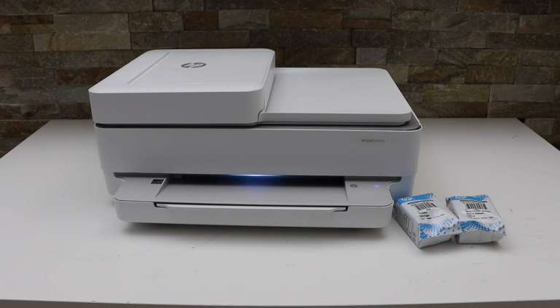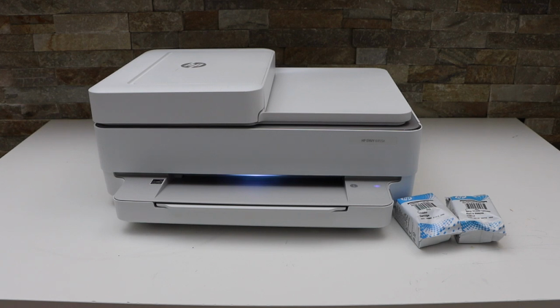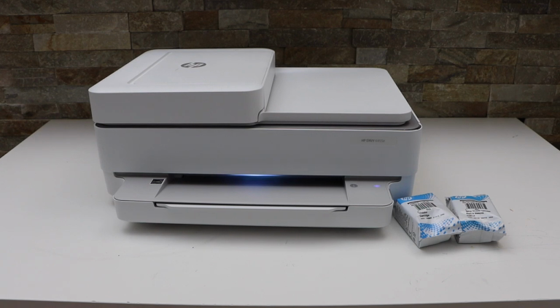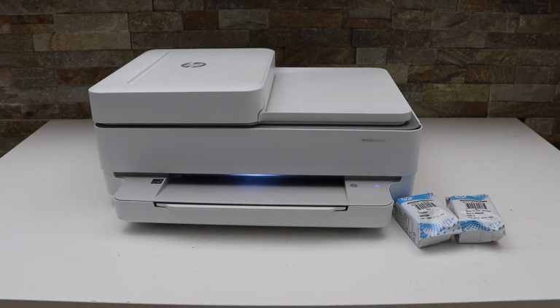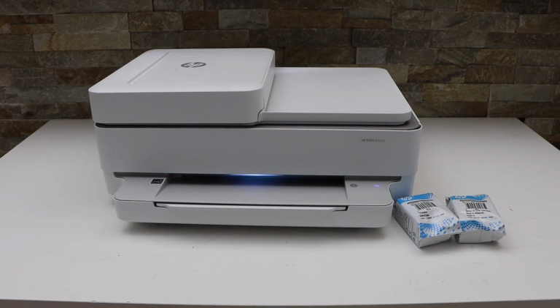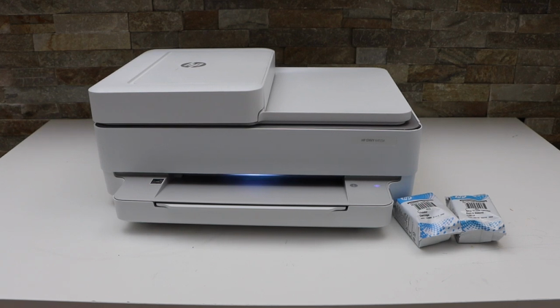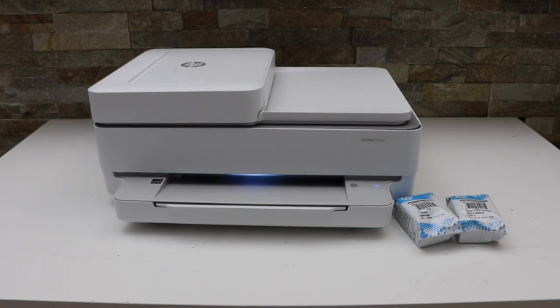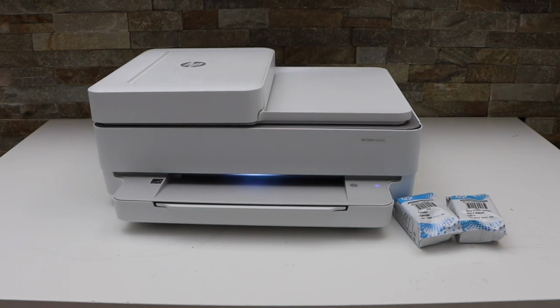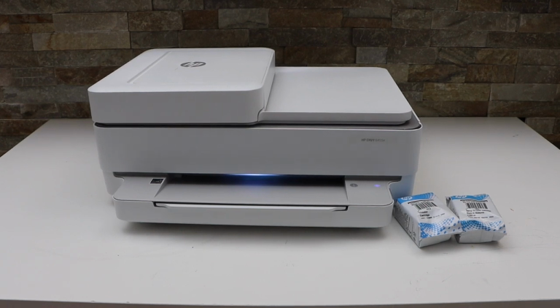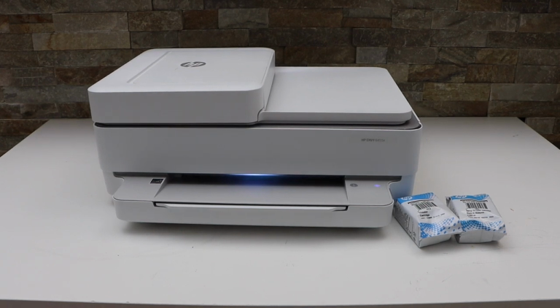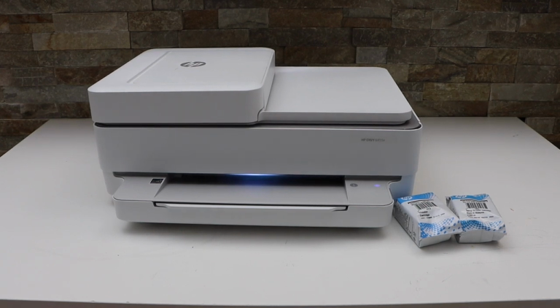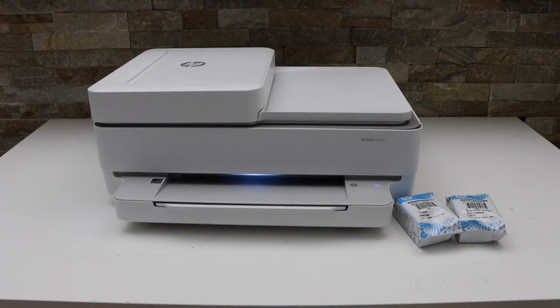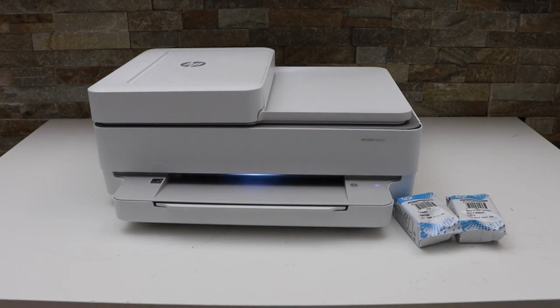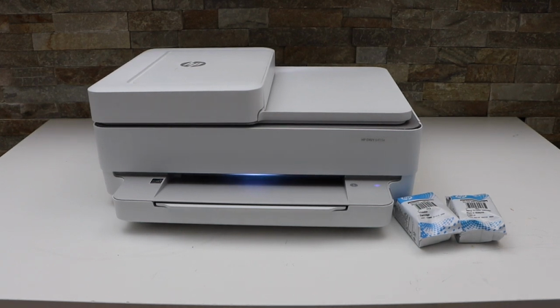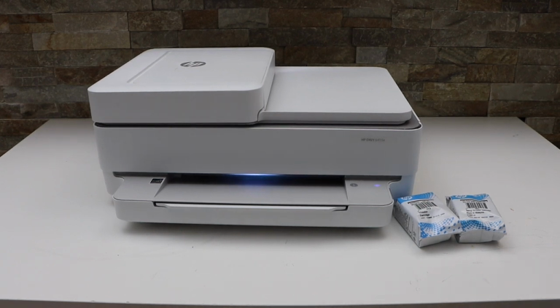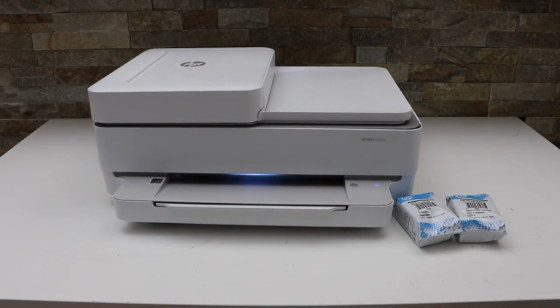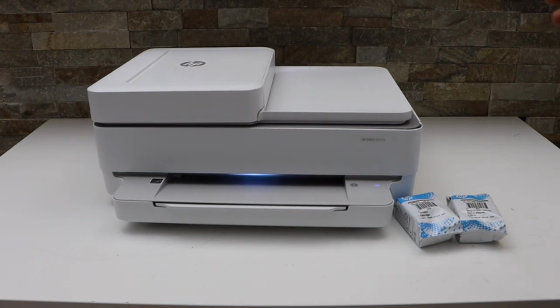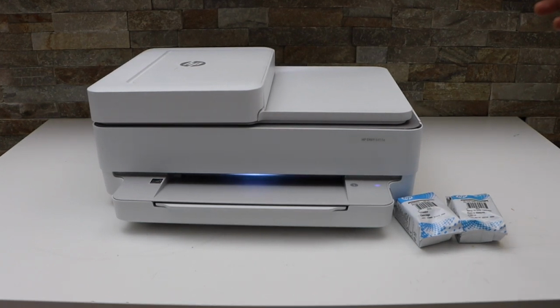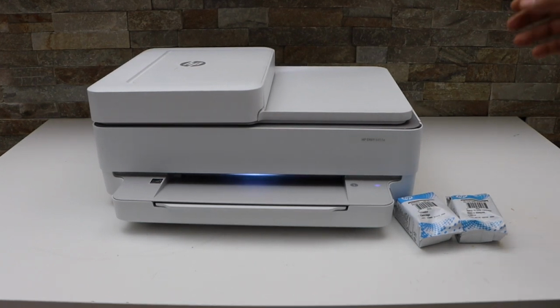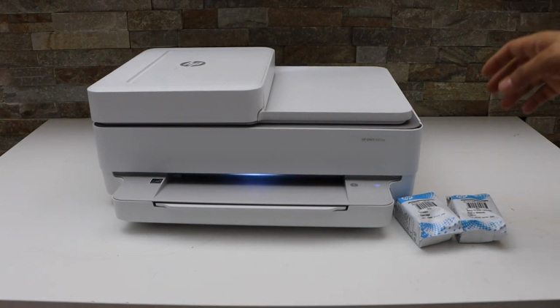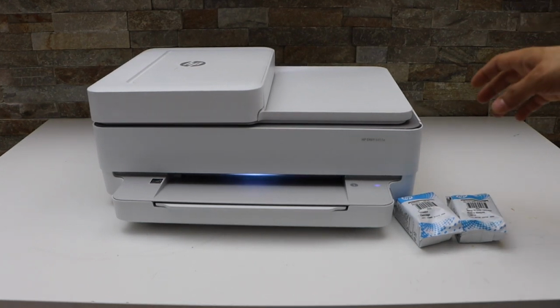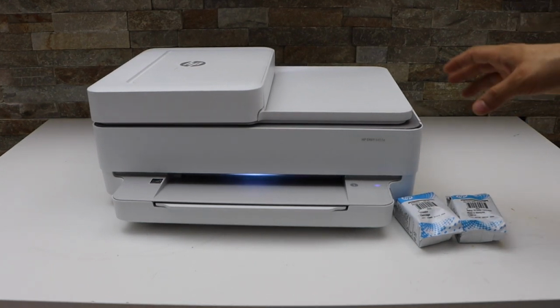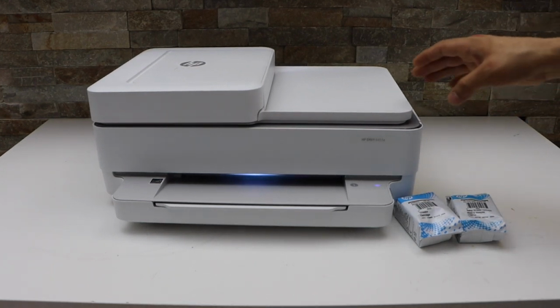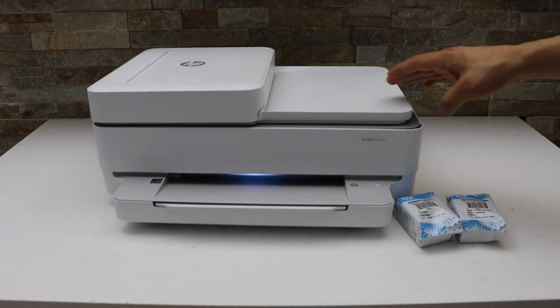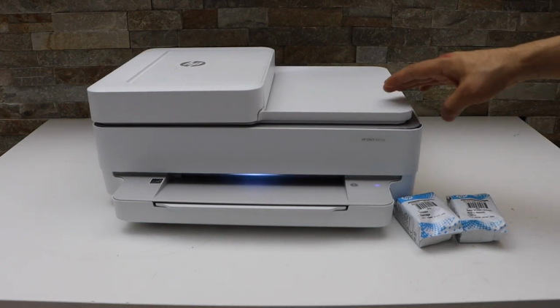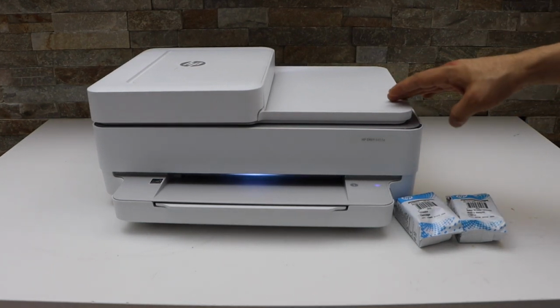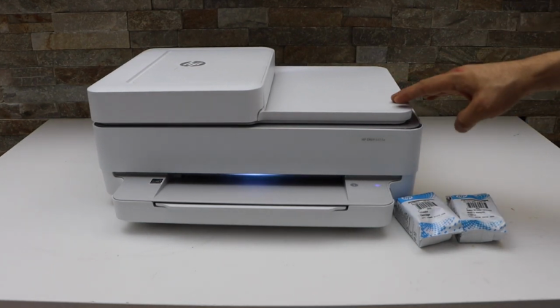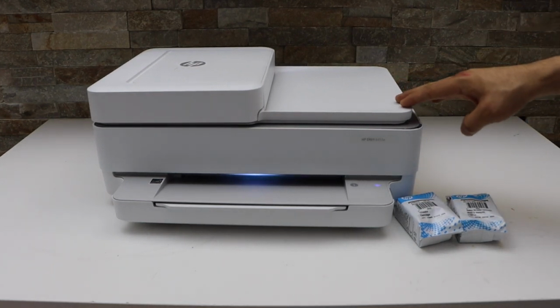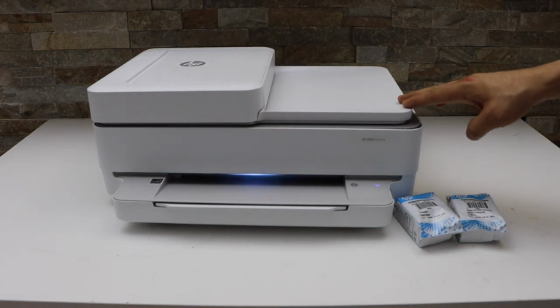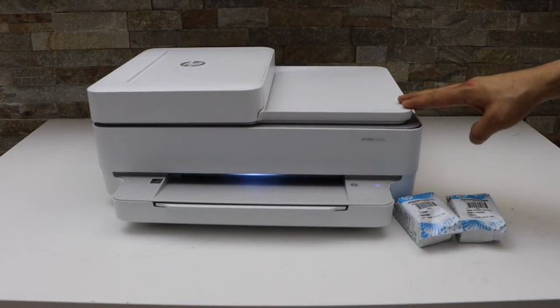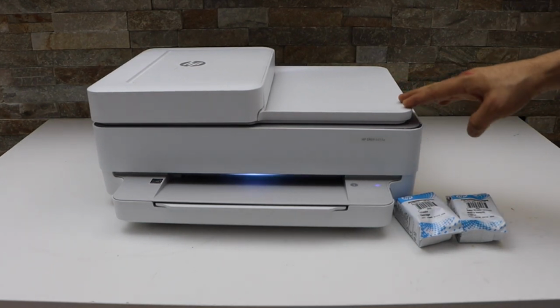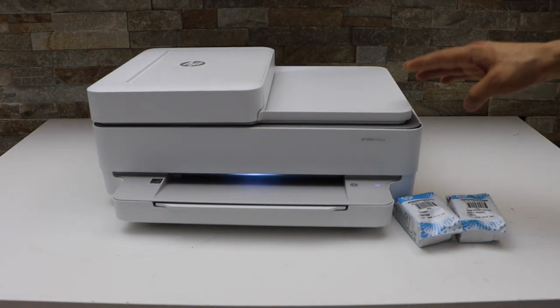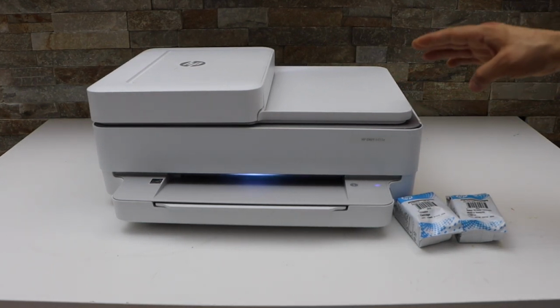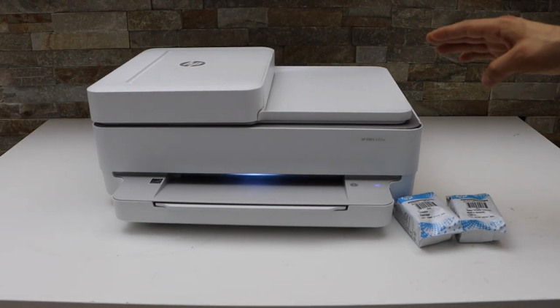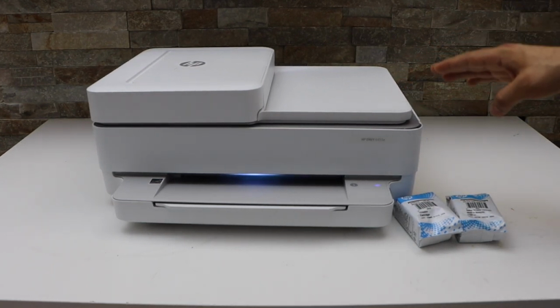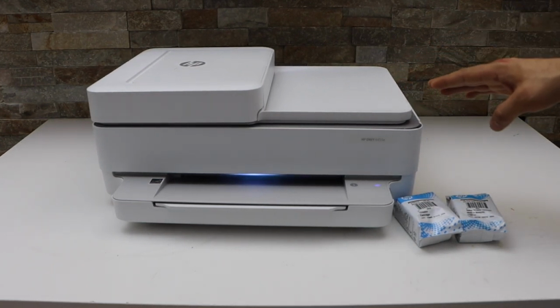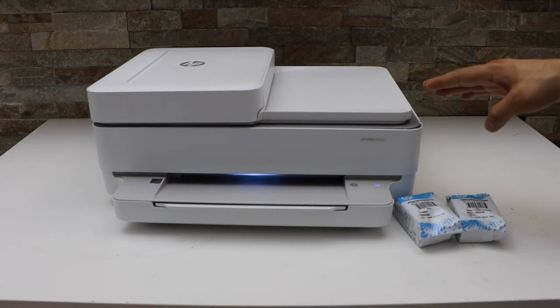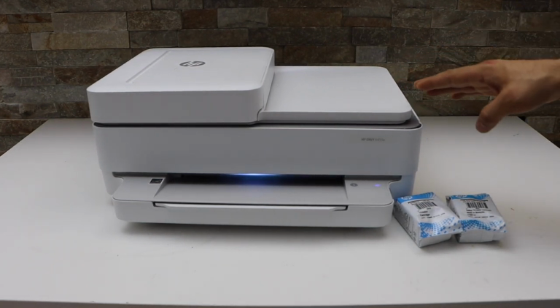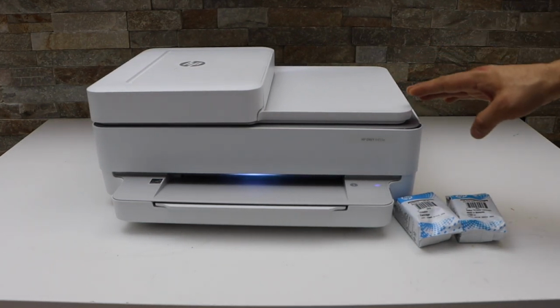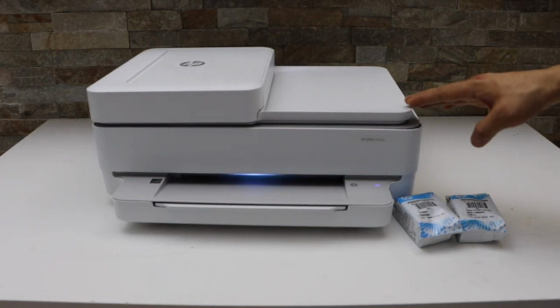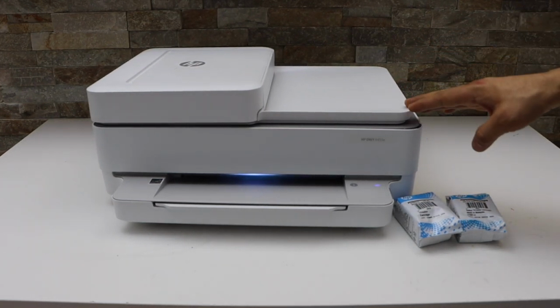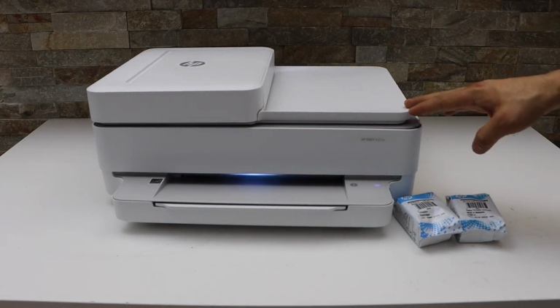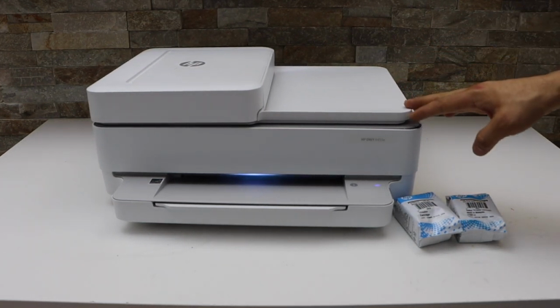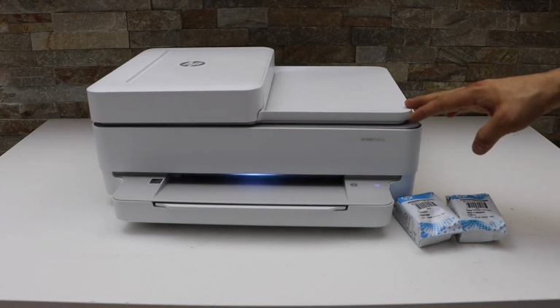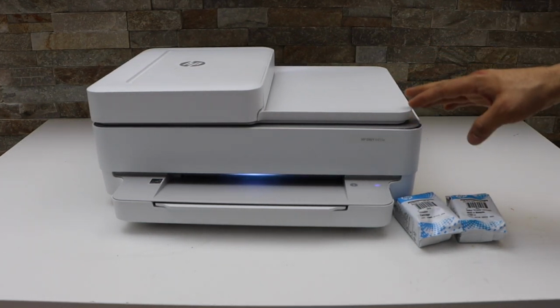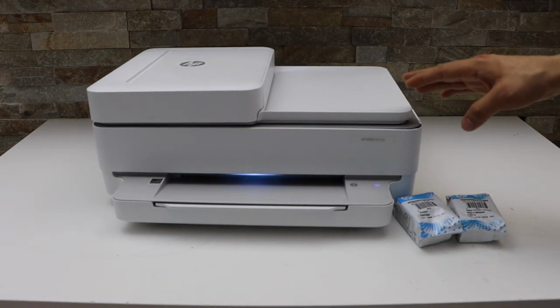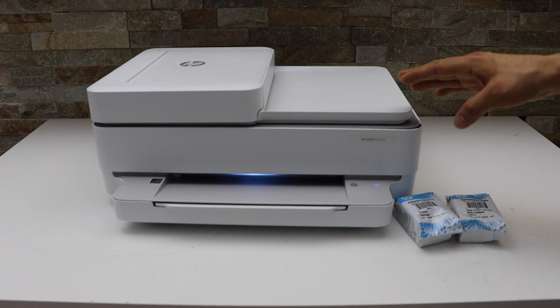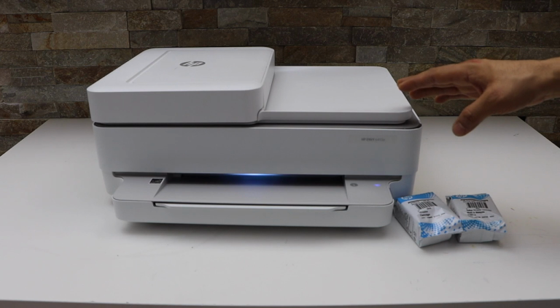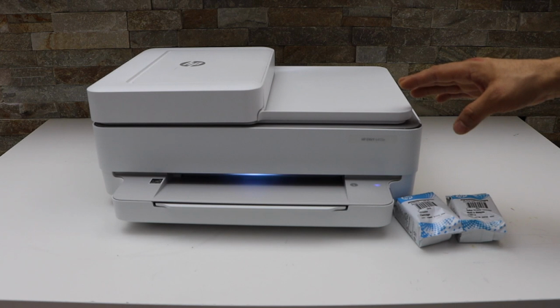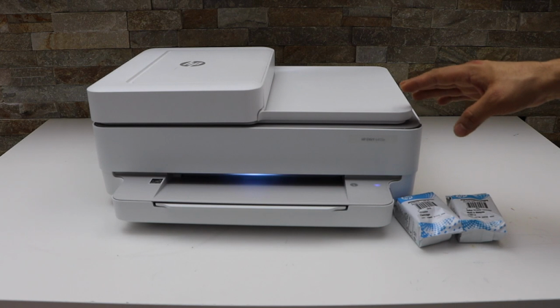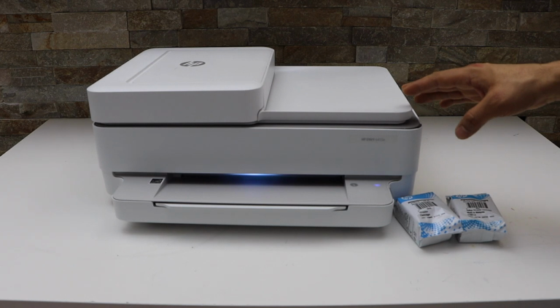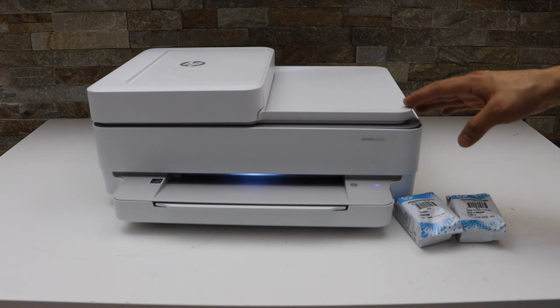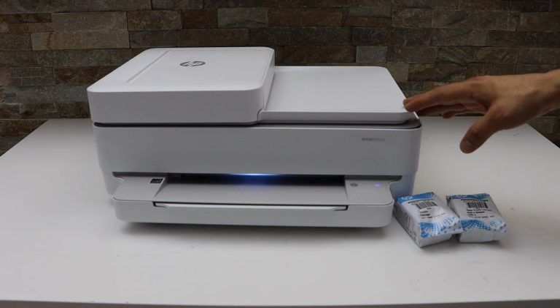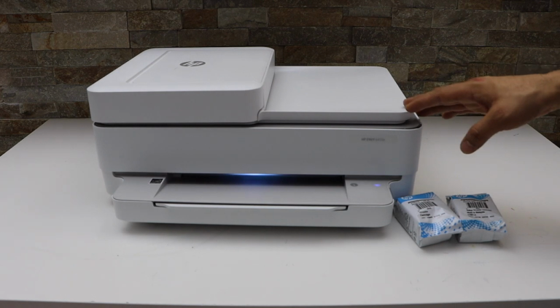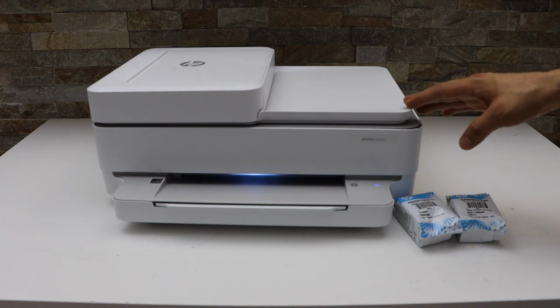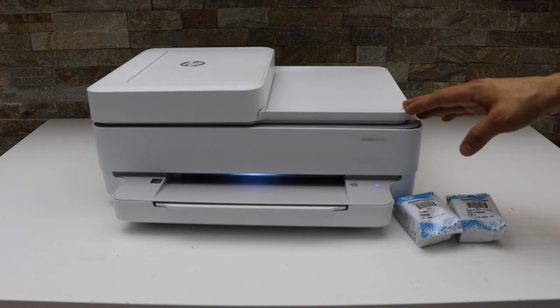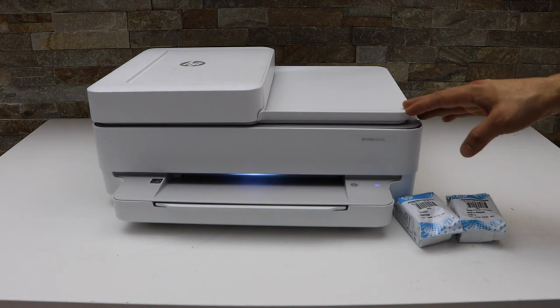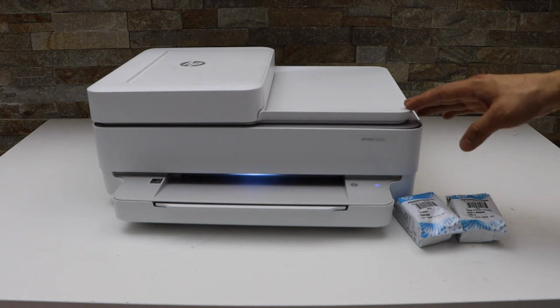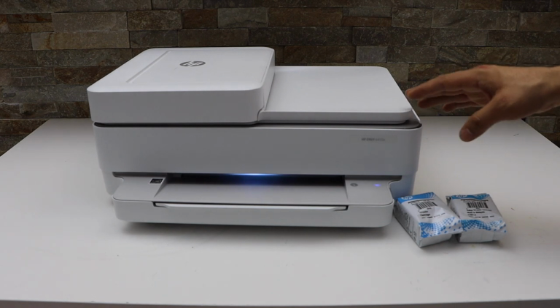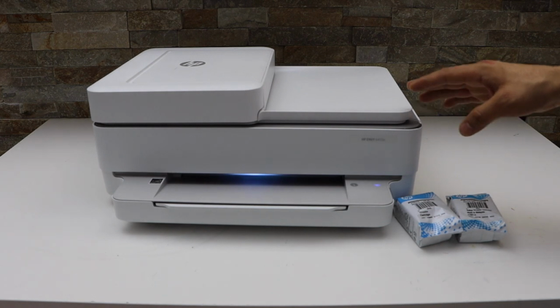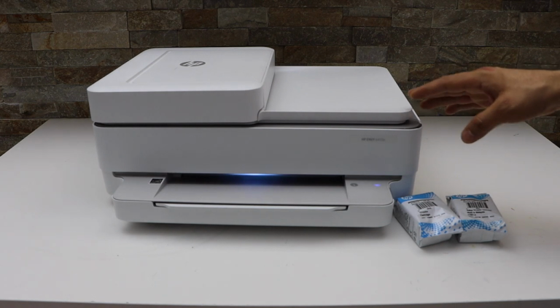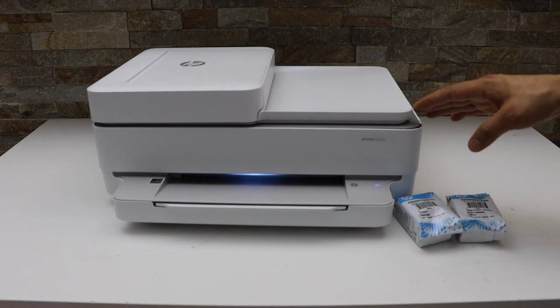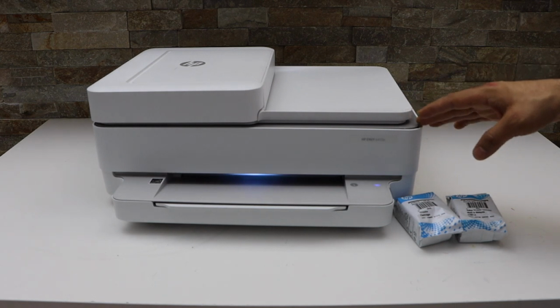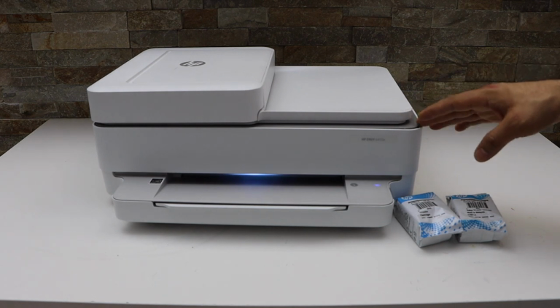In this video I am going to show you how to replace the ink cartridges in your HP NY6400E series printer.